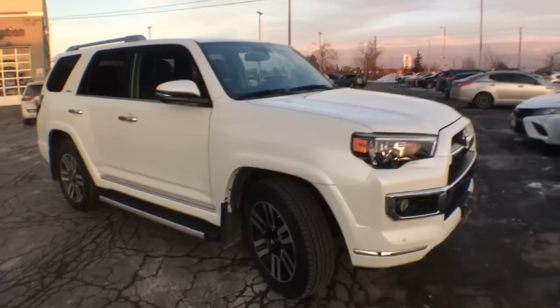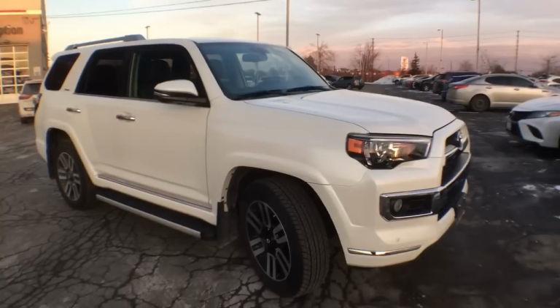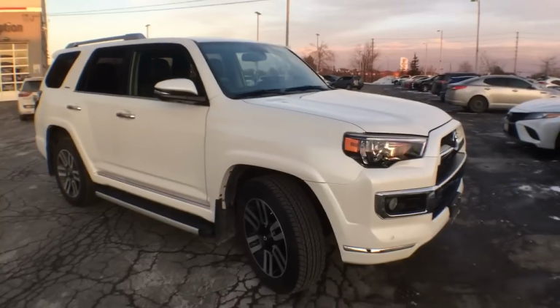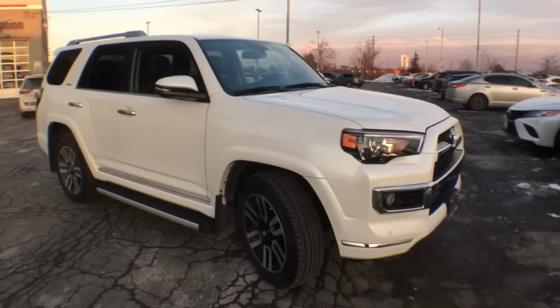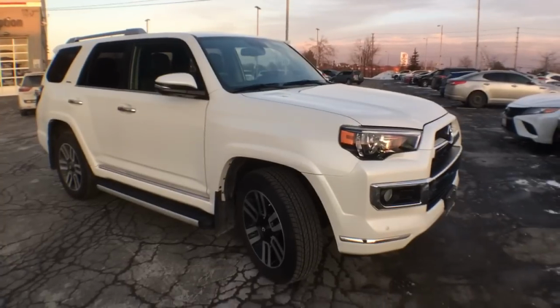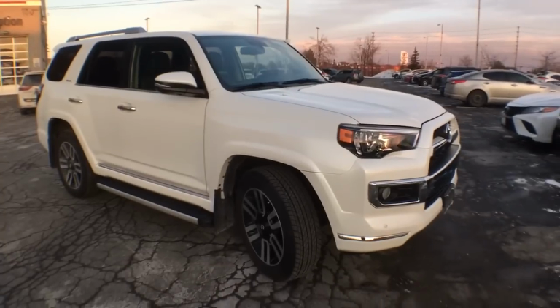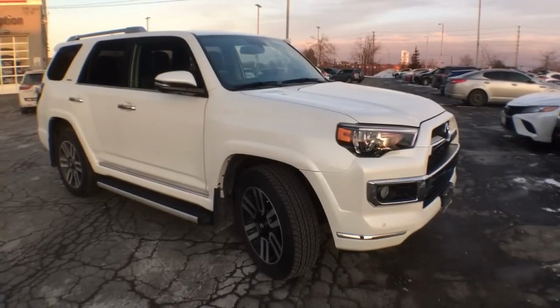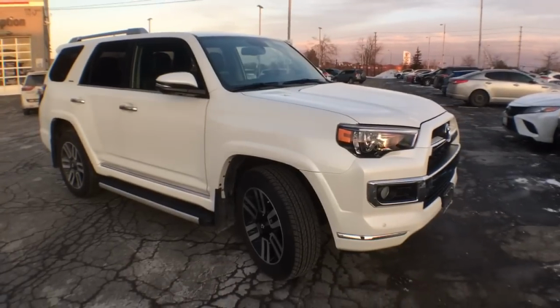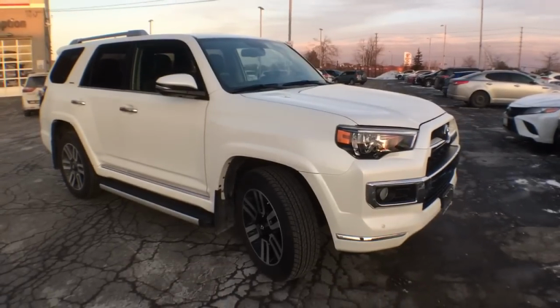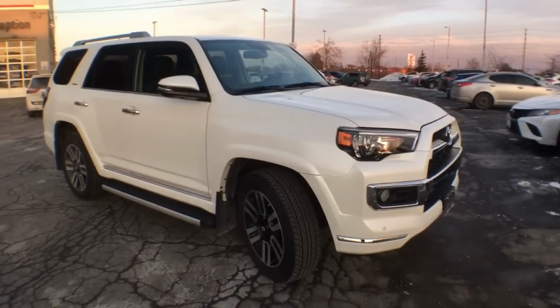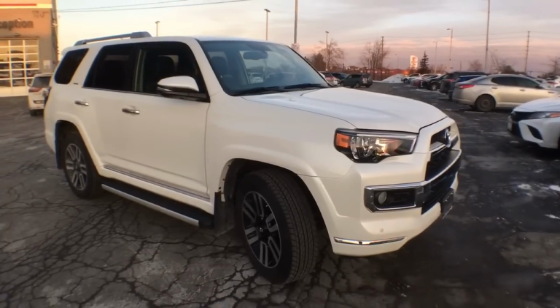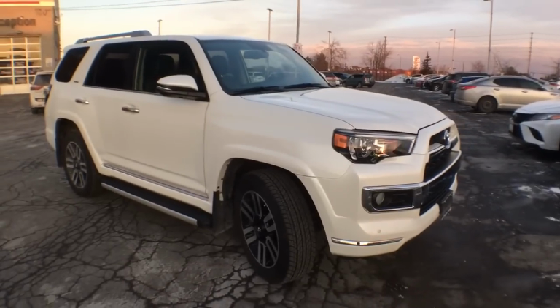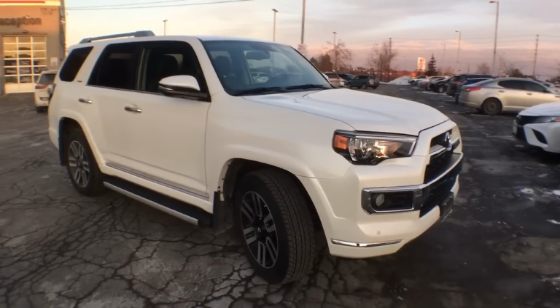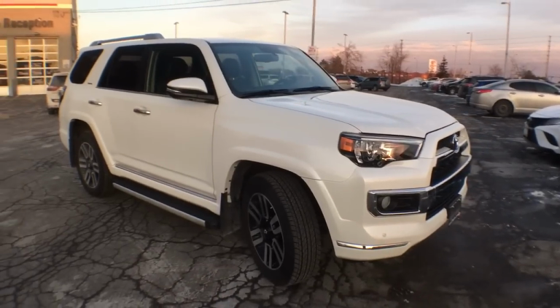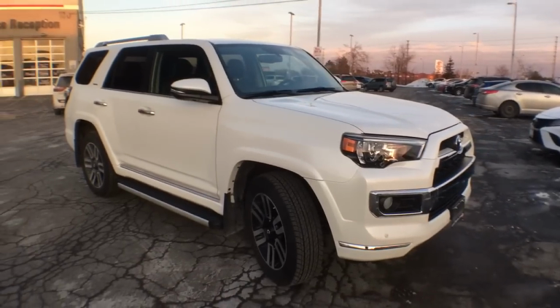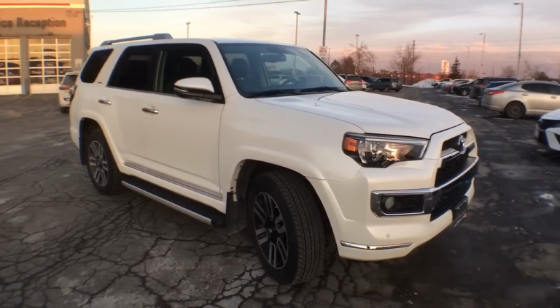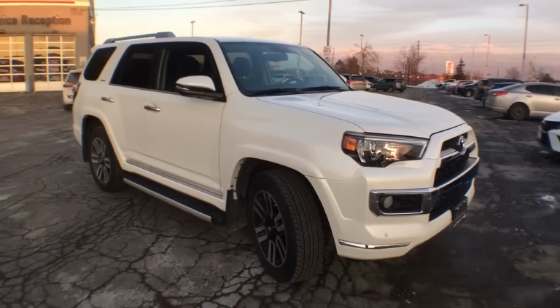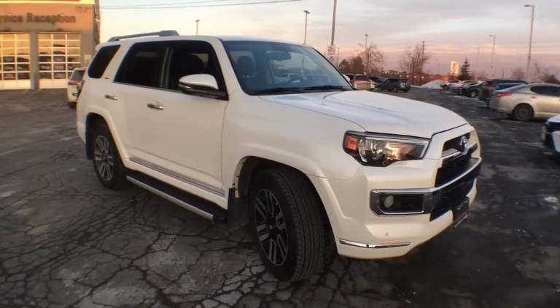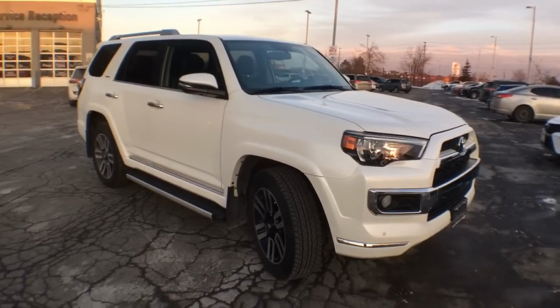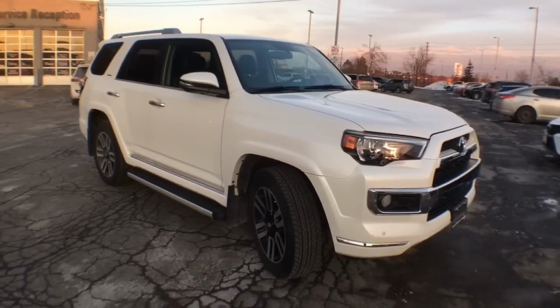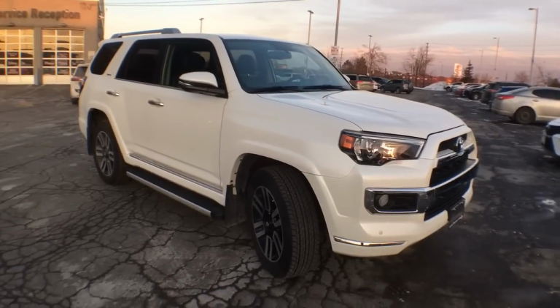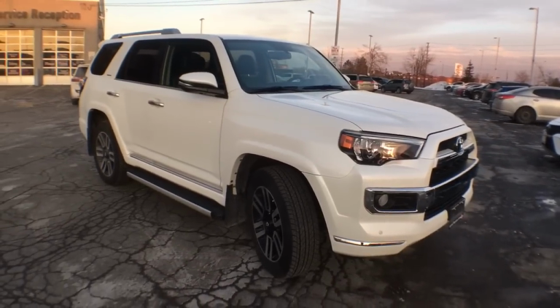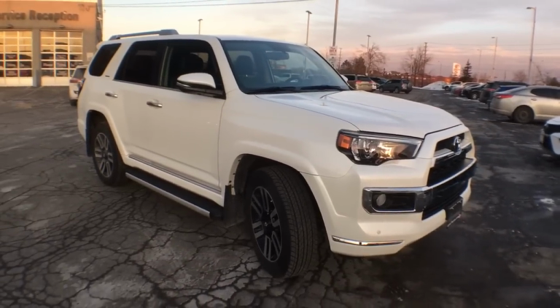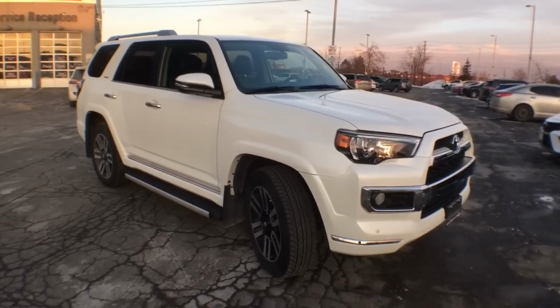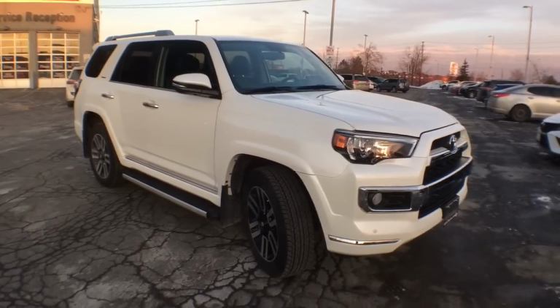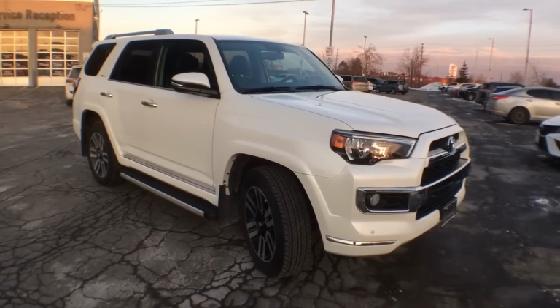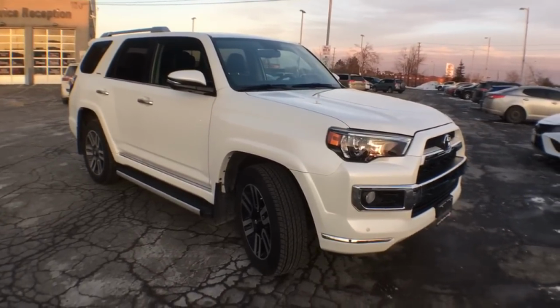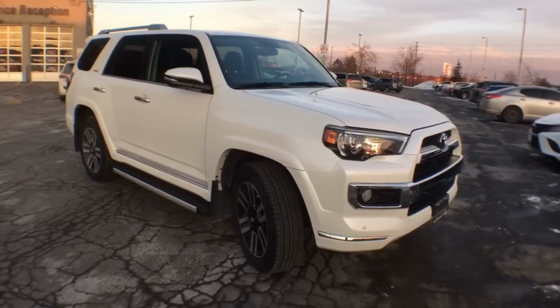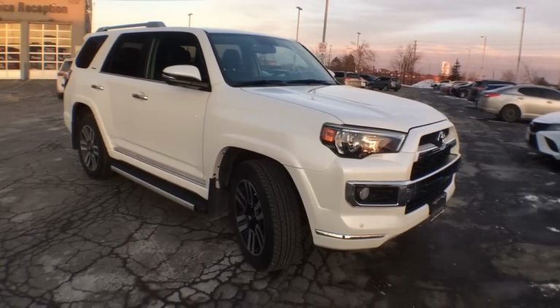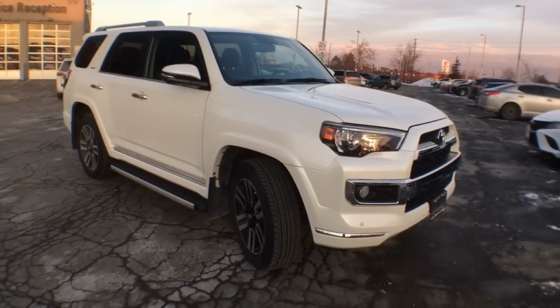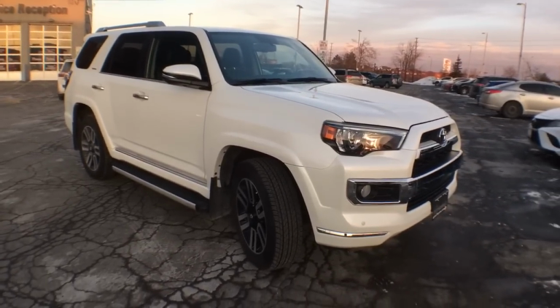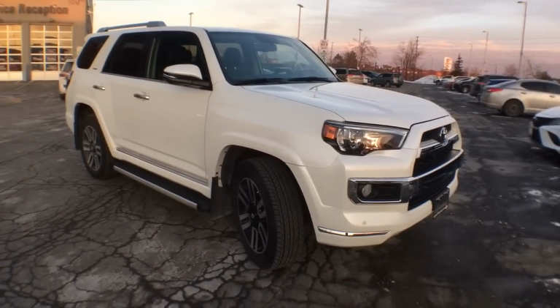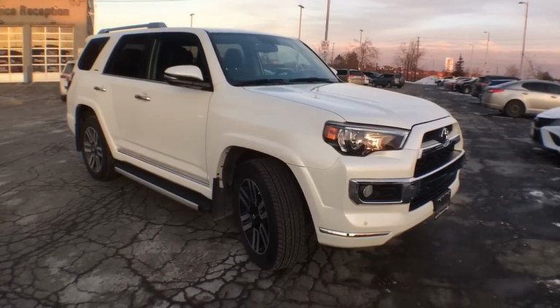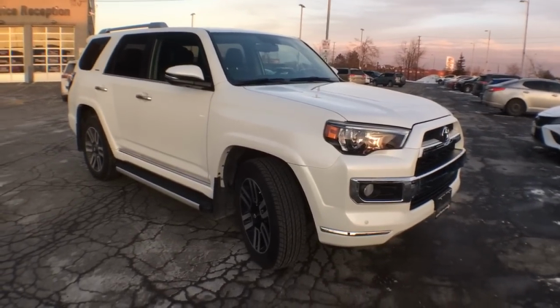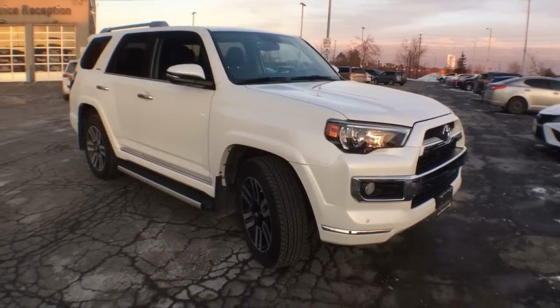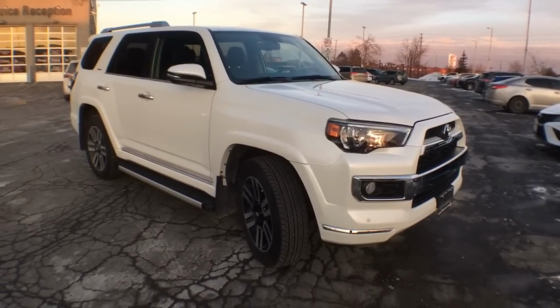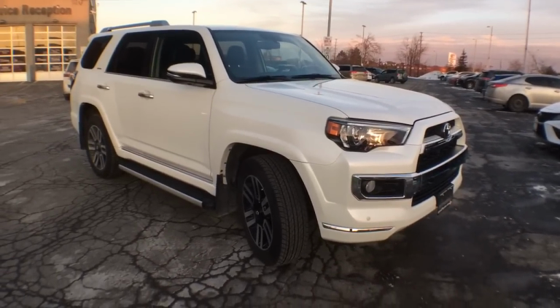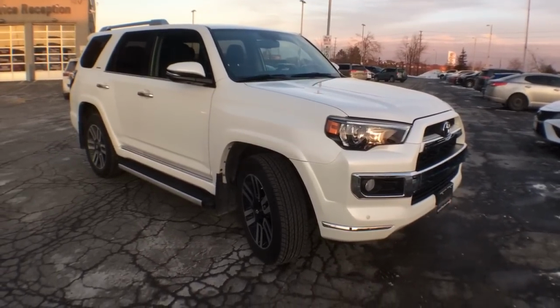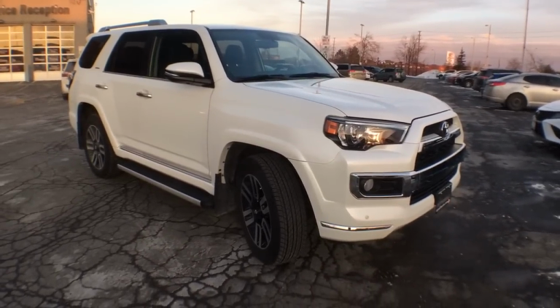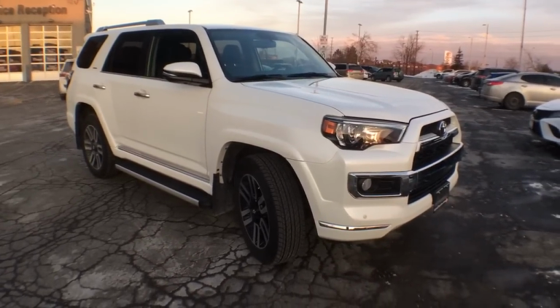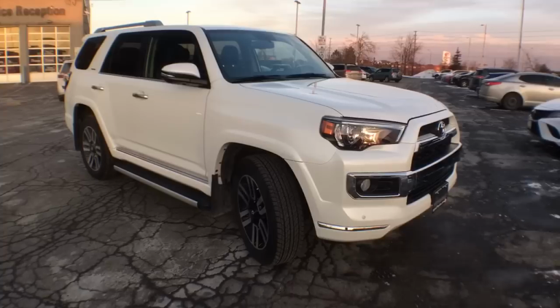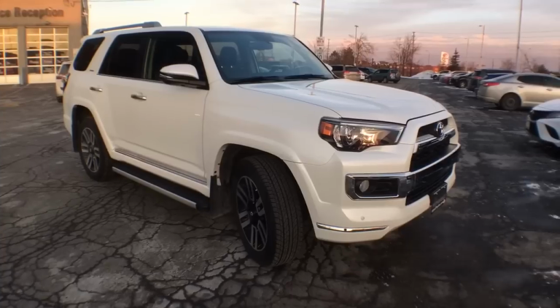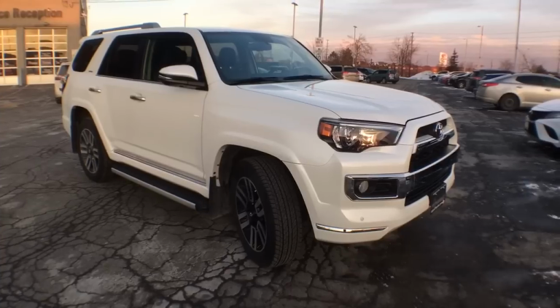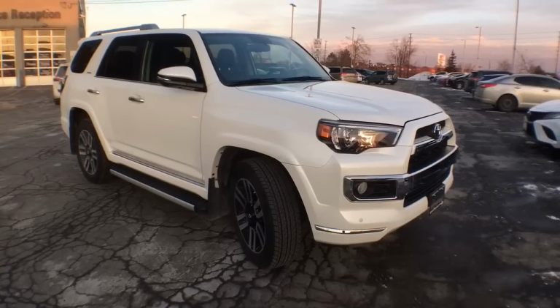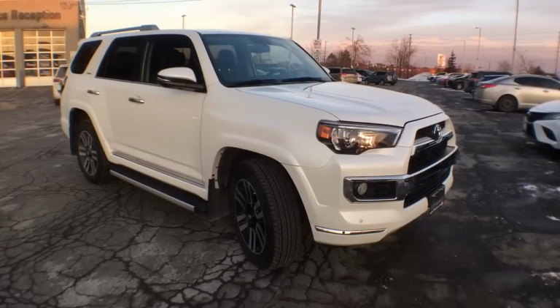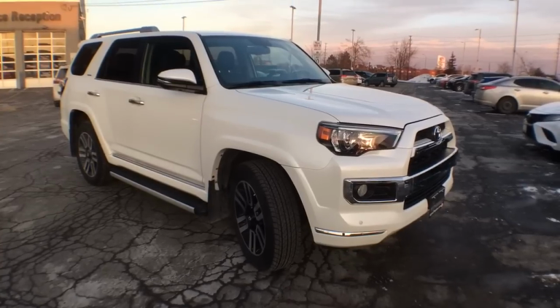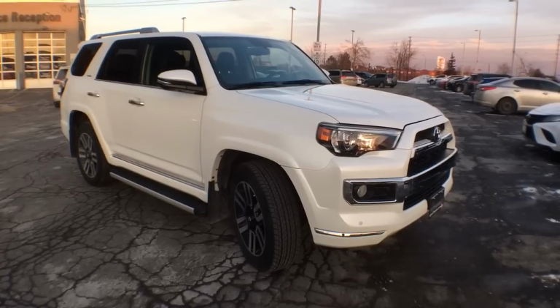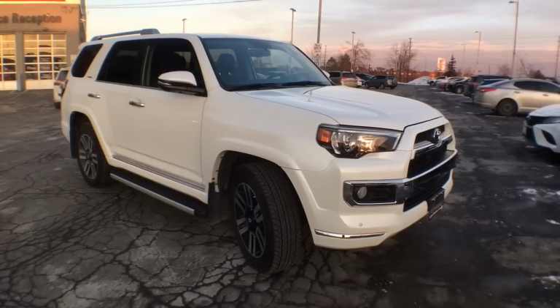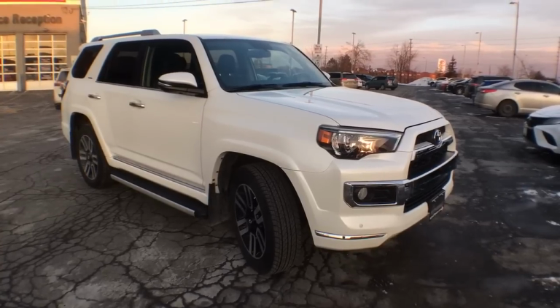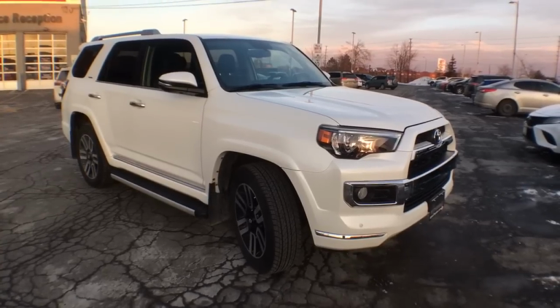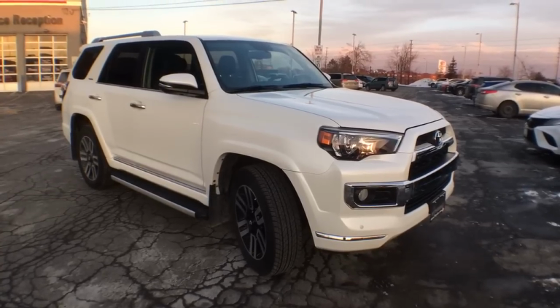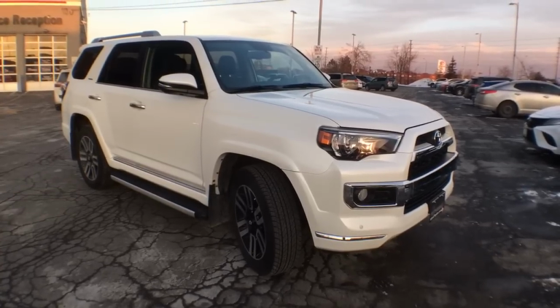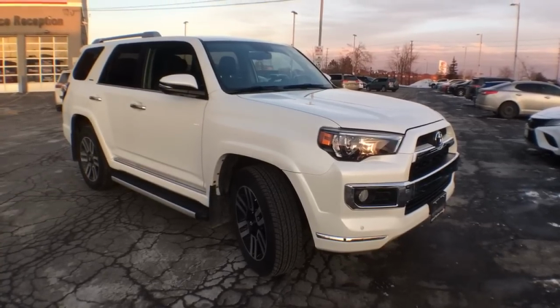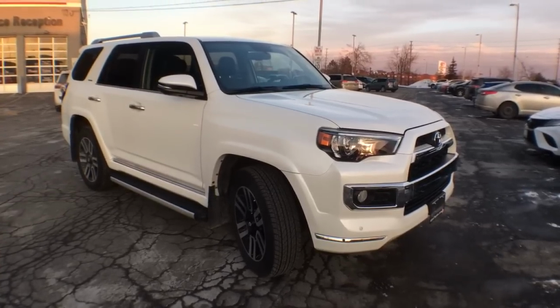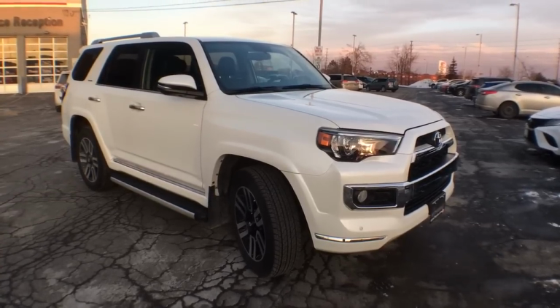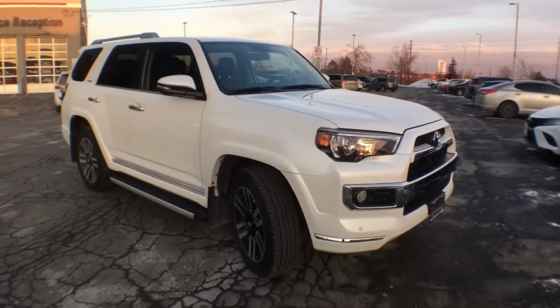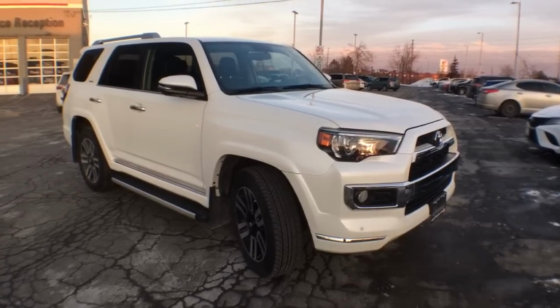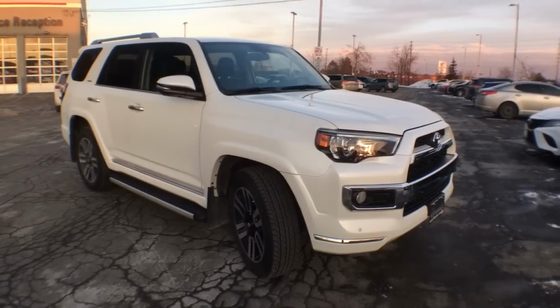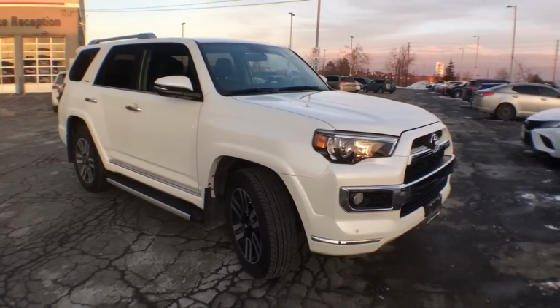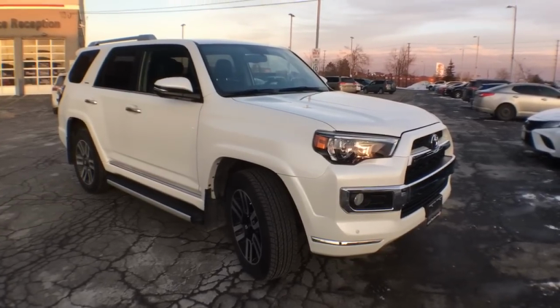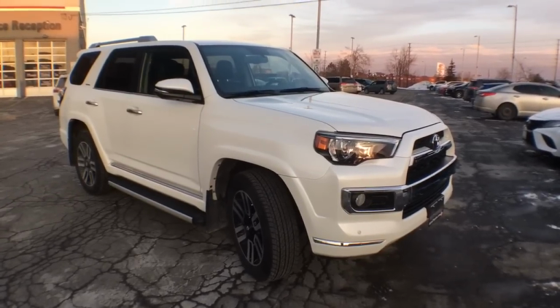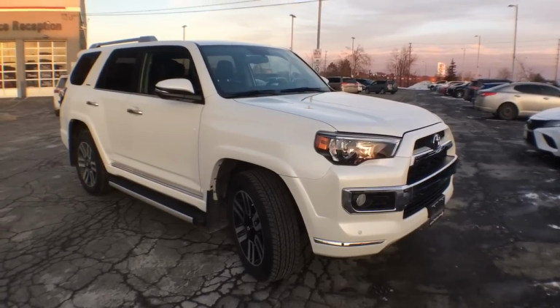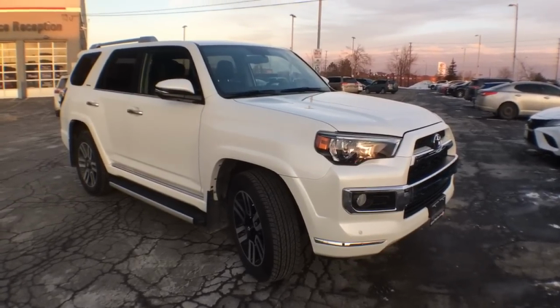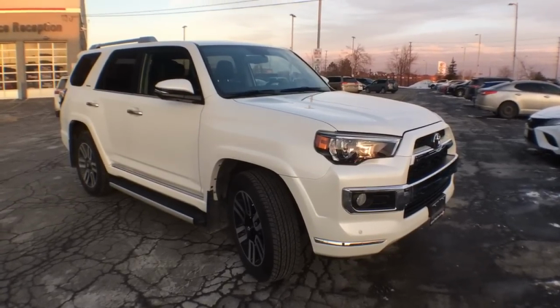So there you have it — the exterior of the 2018 4Runner Limited 7 Passenger. Let's go inside.